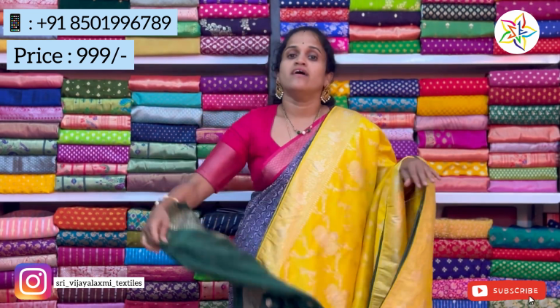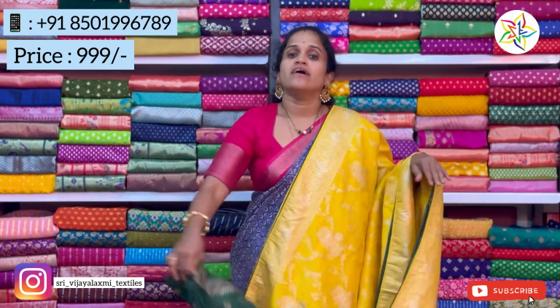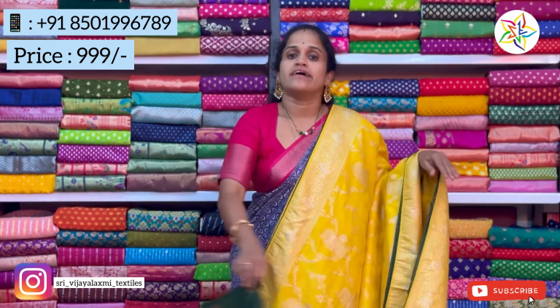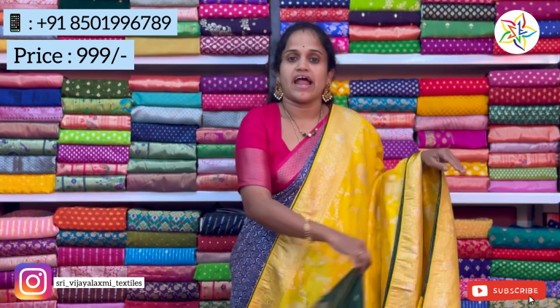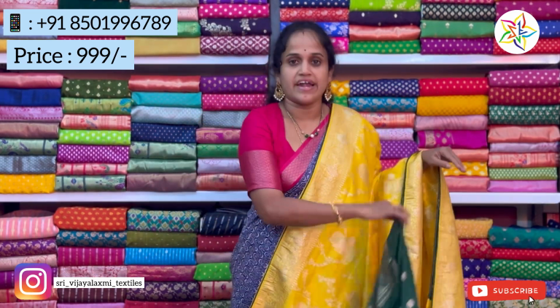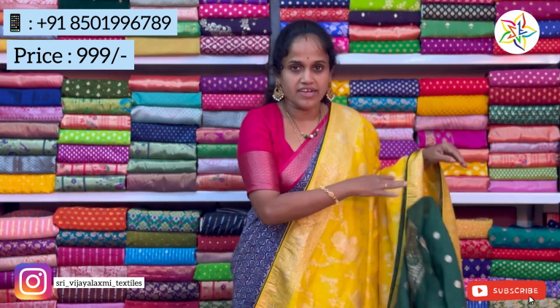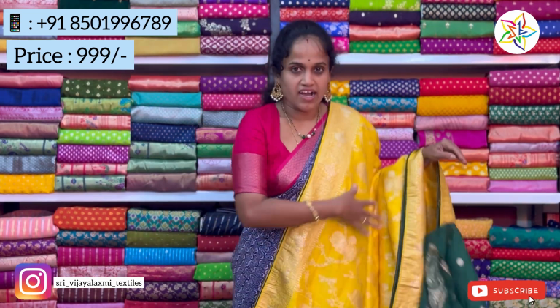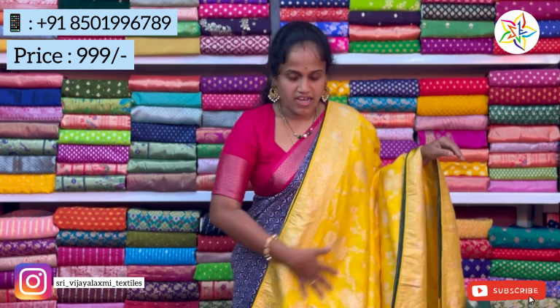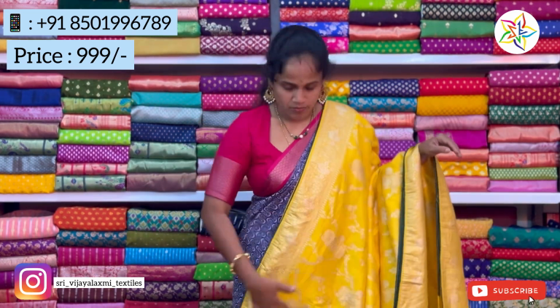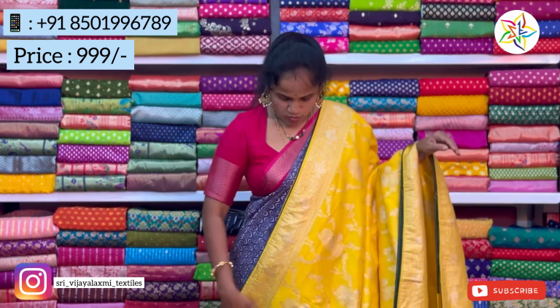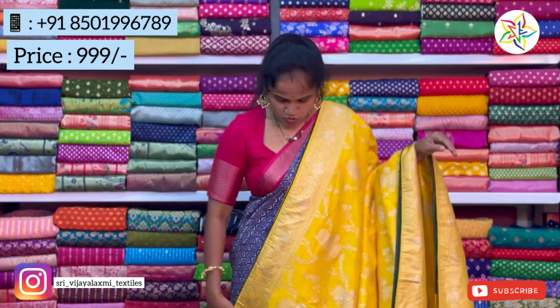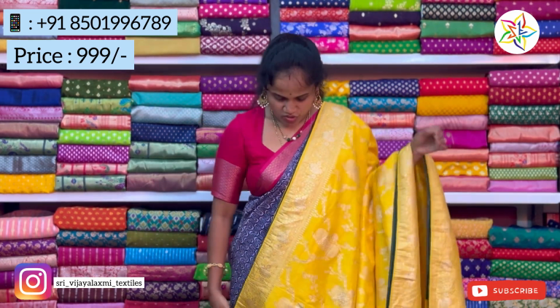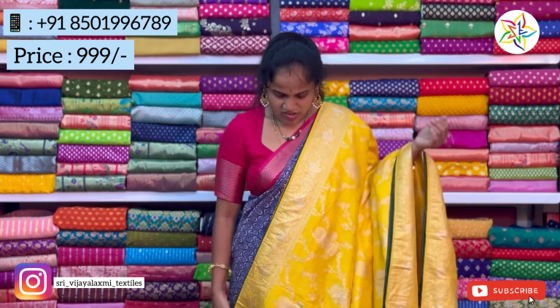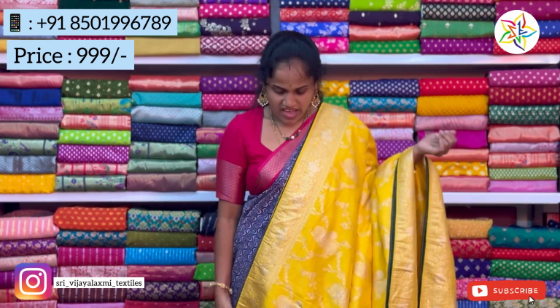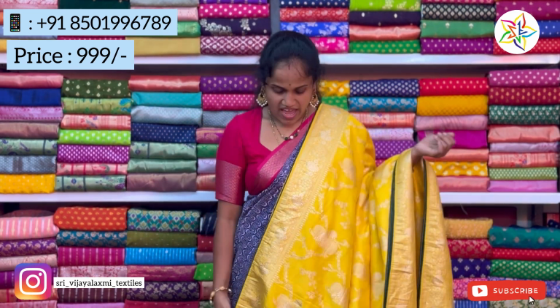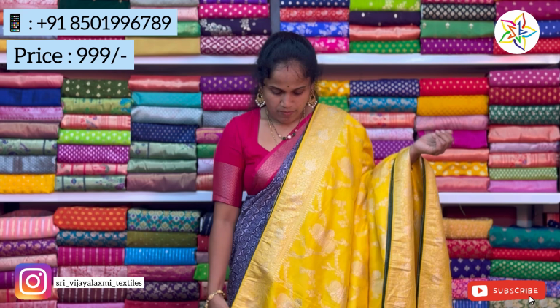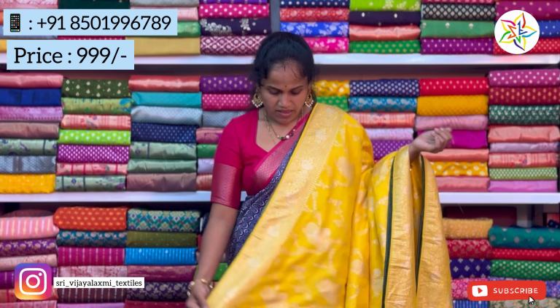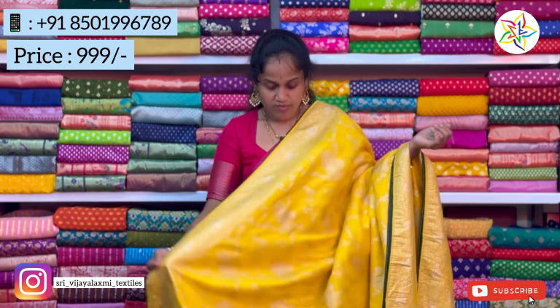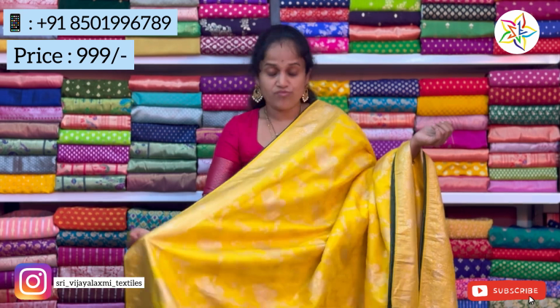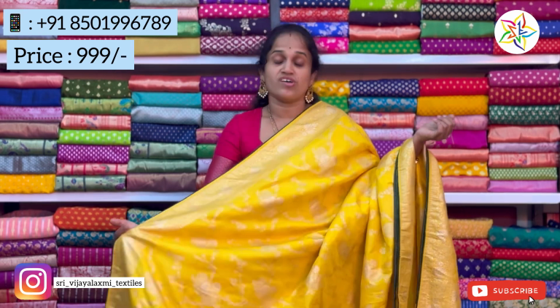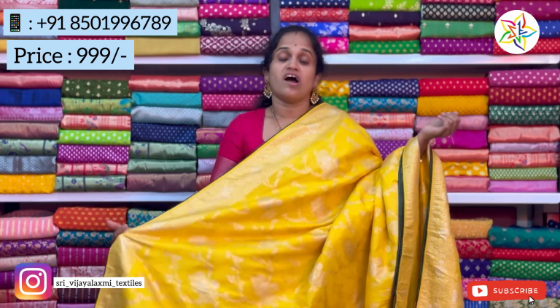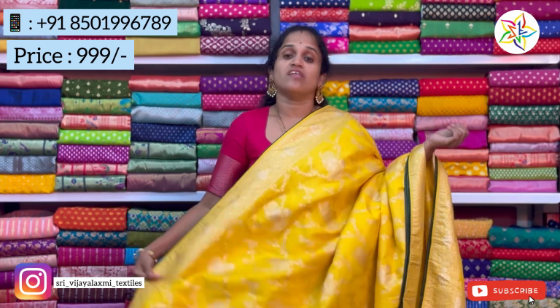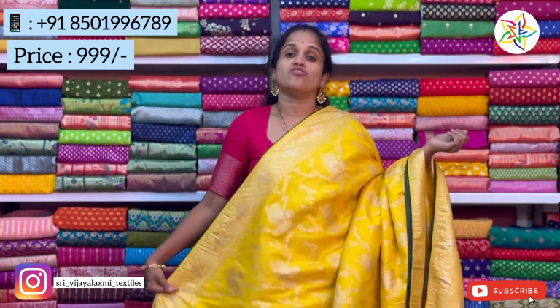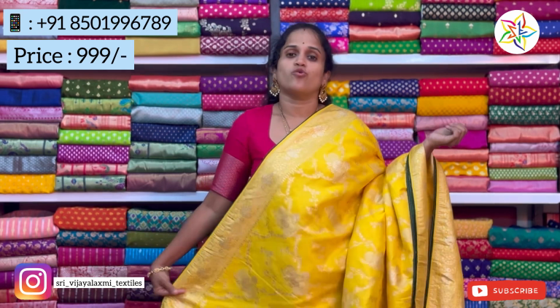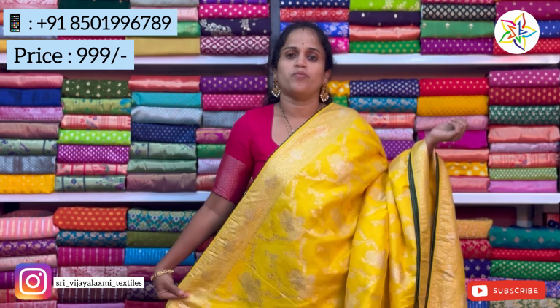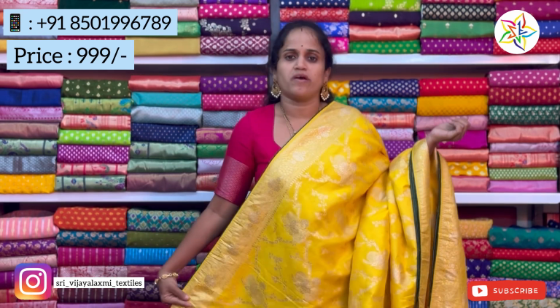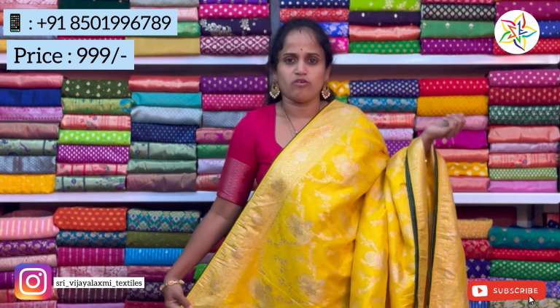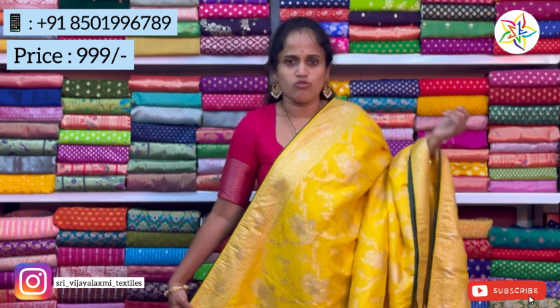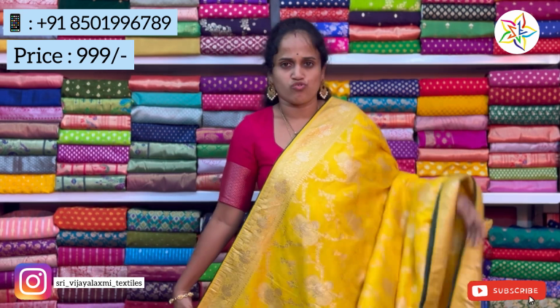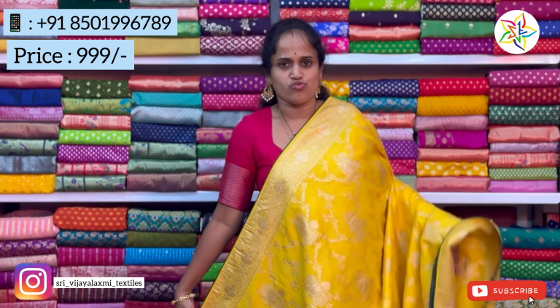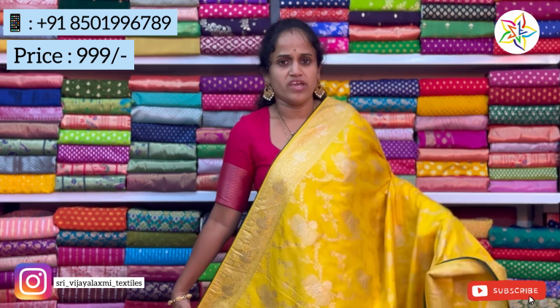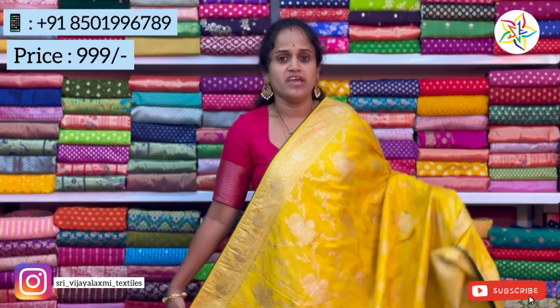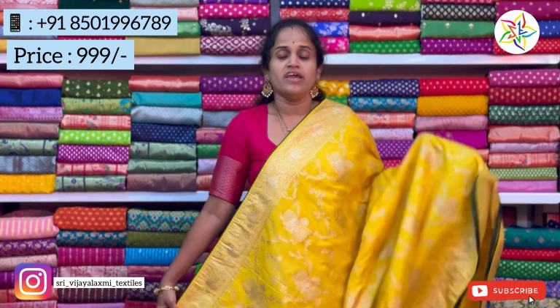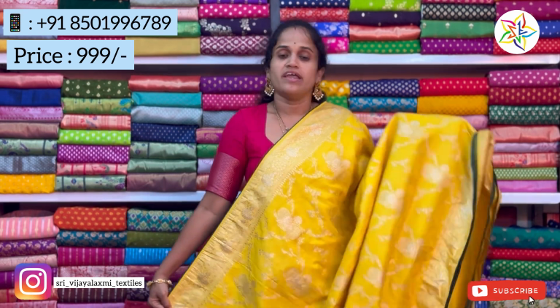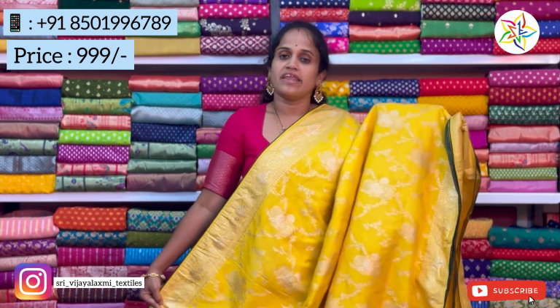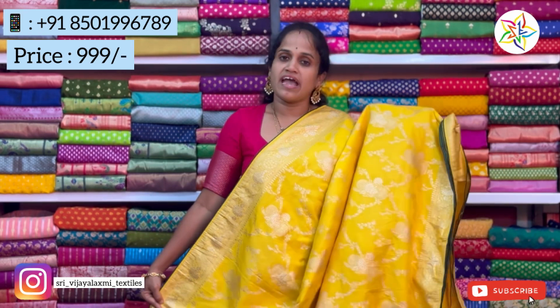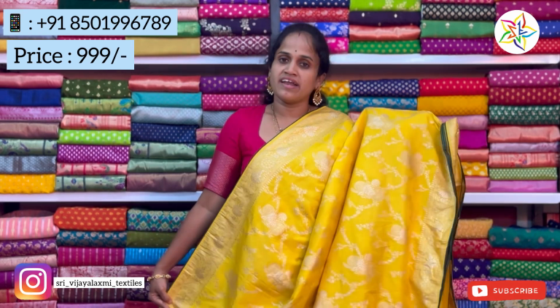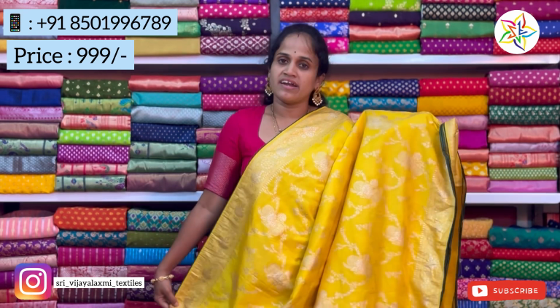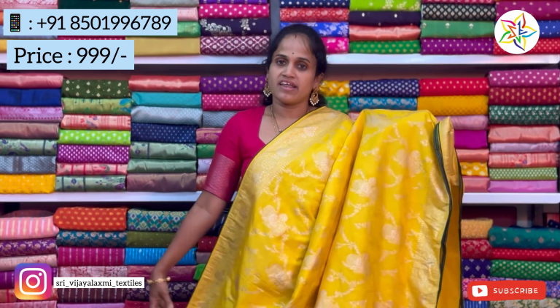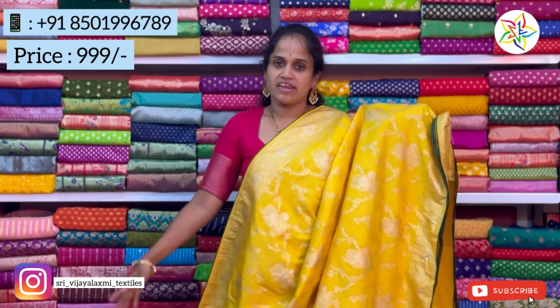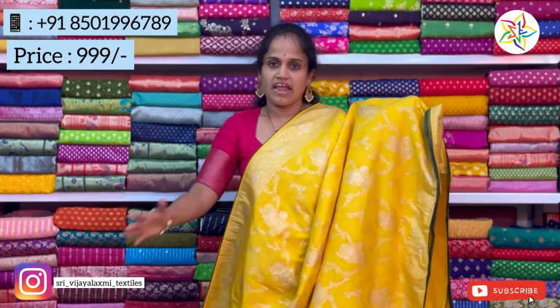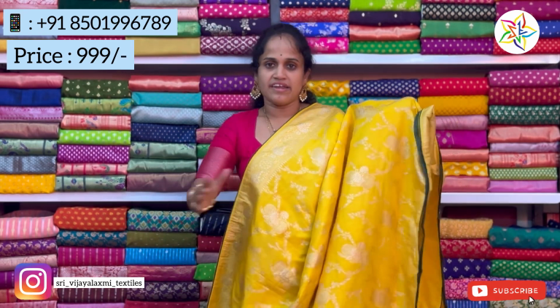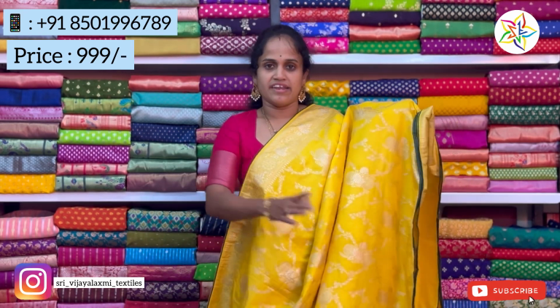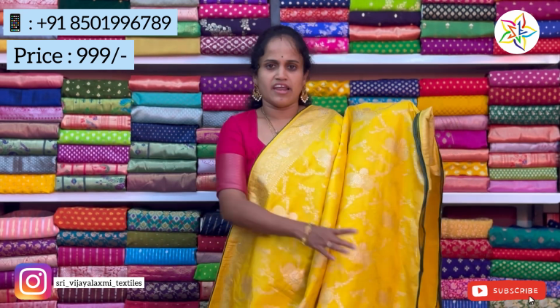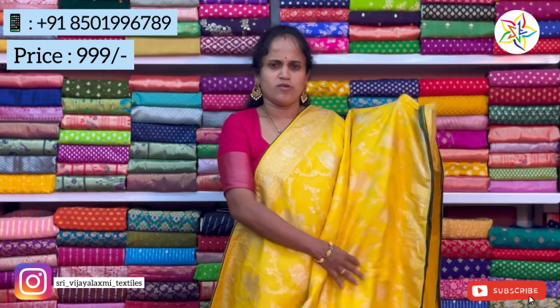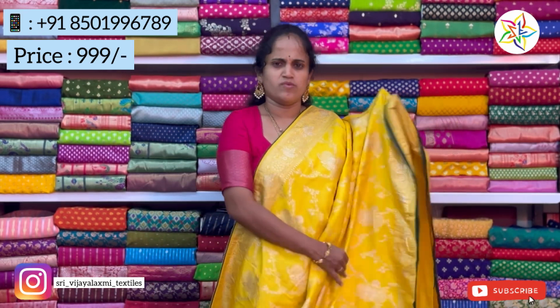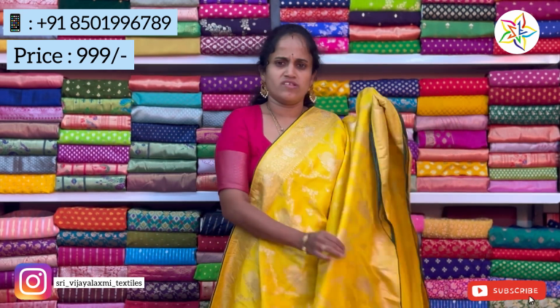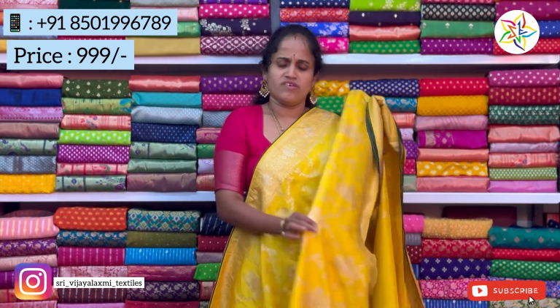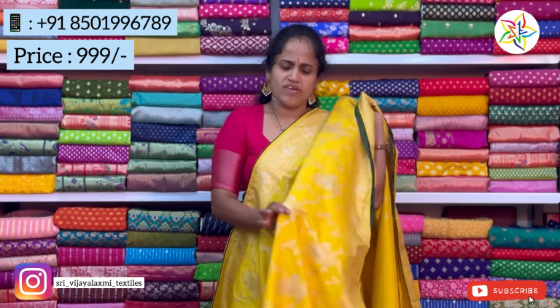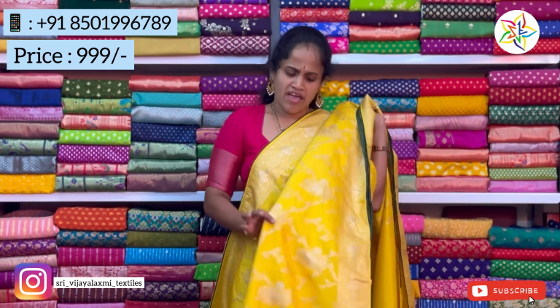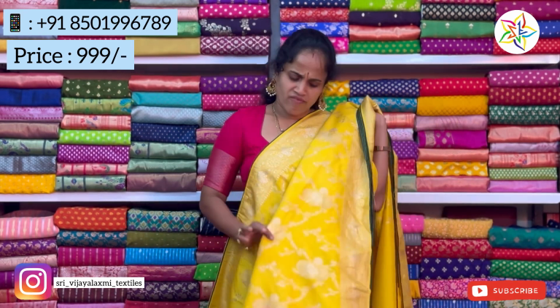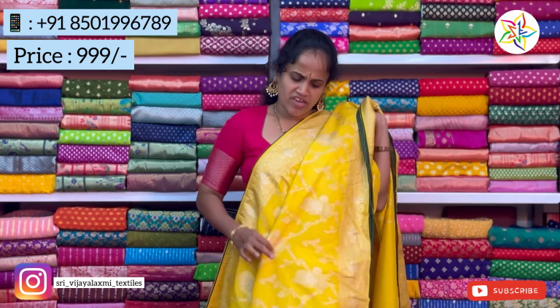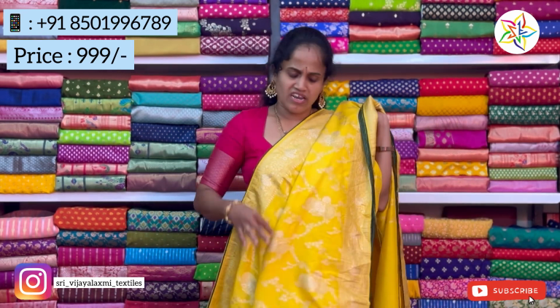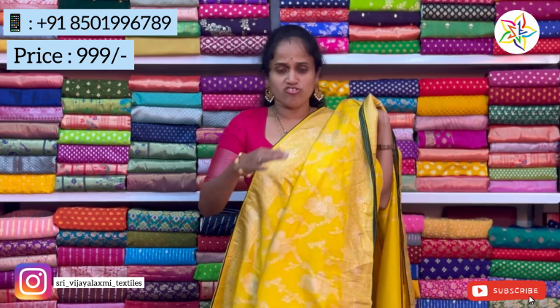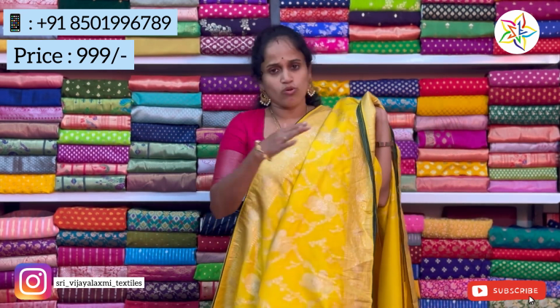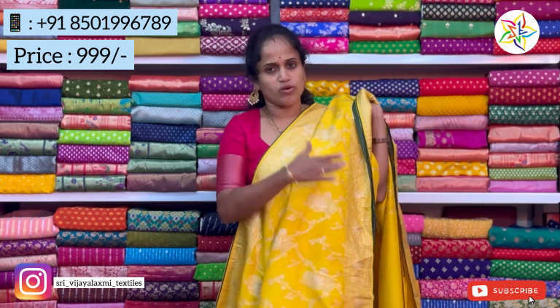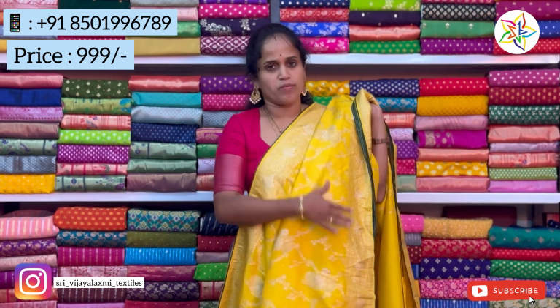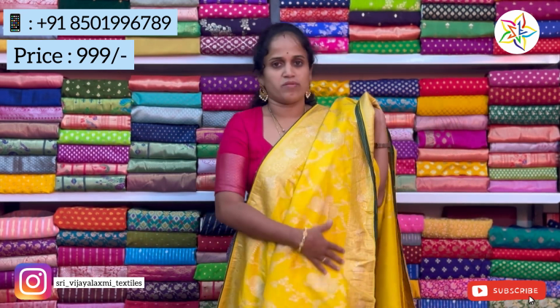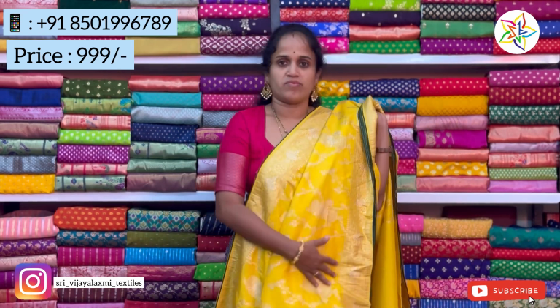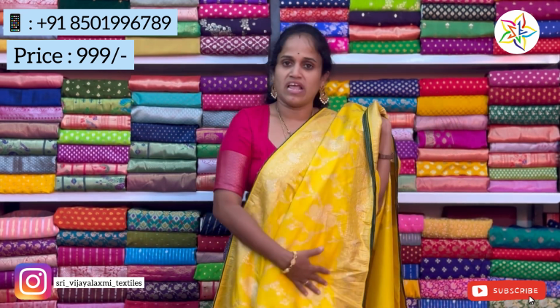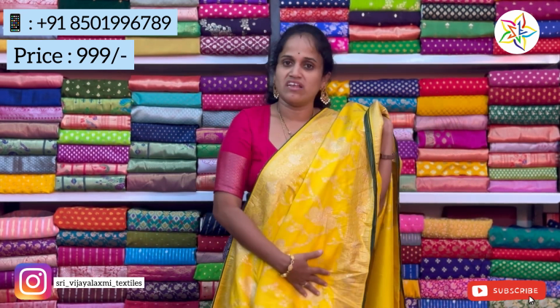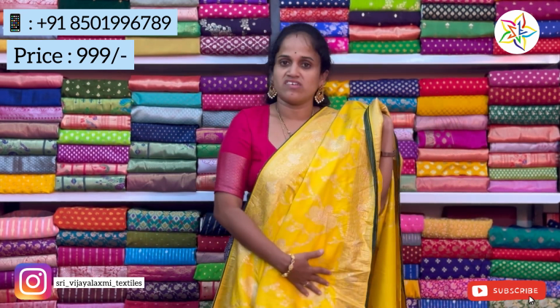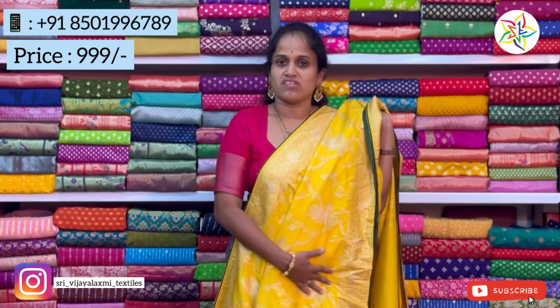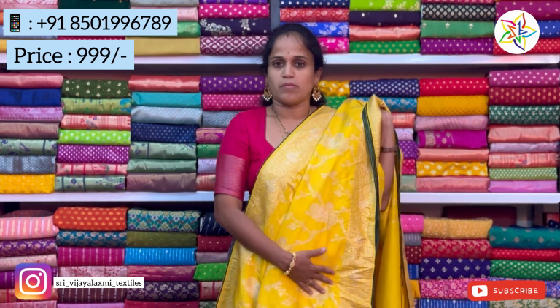The price is very cheap — just 999 rupees.